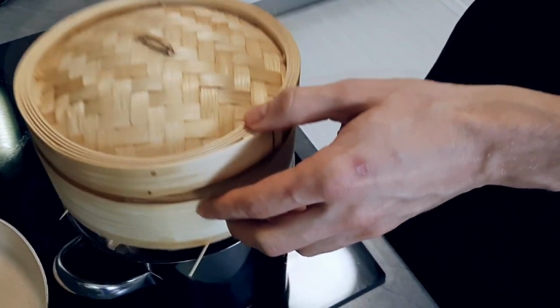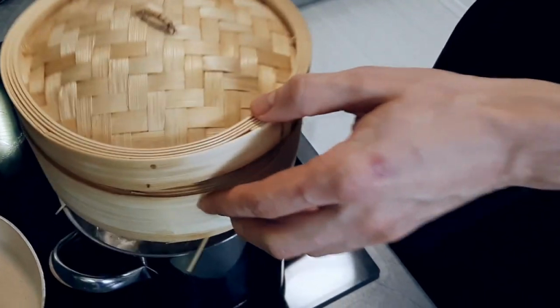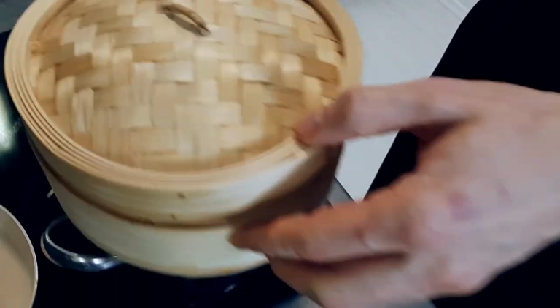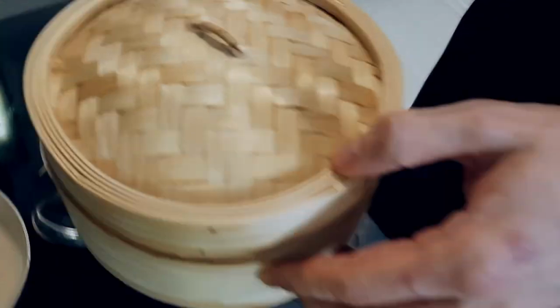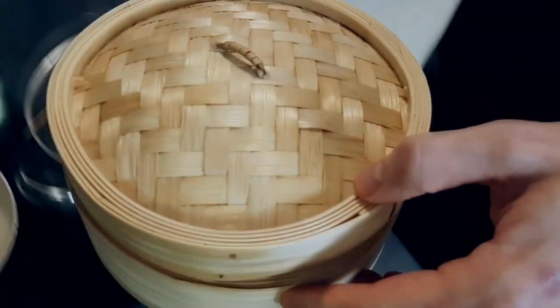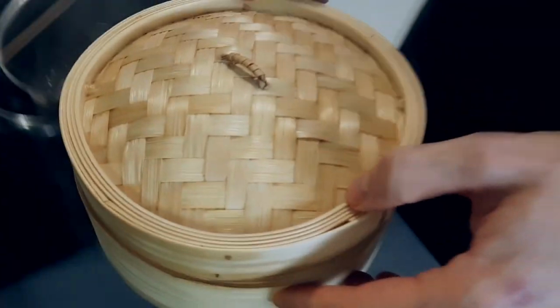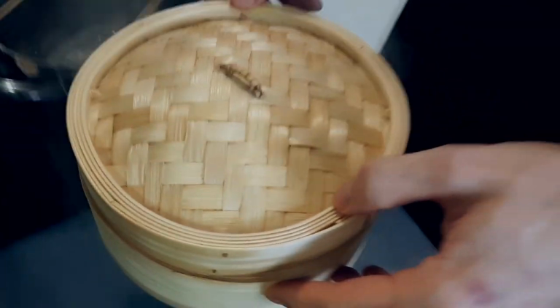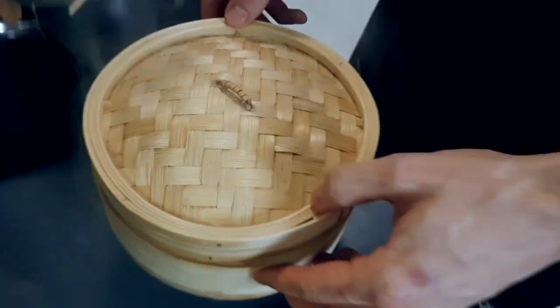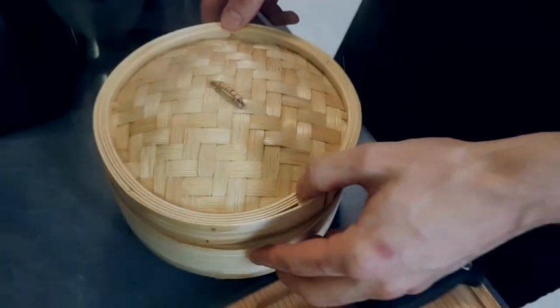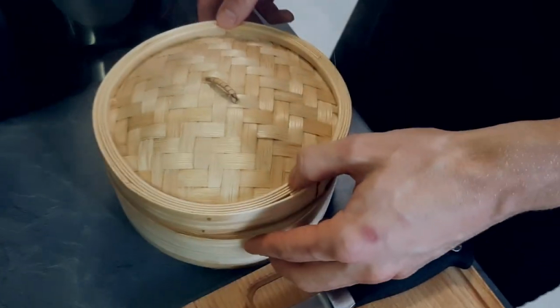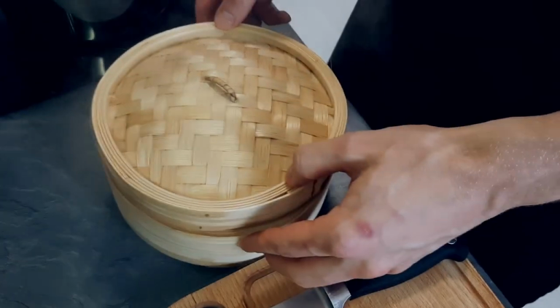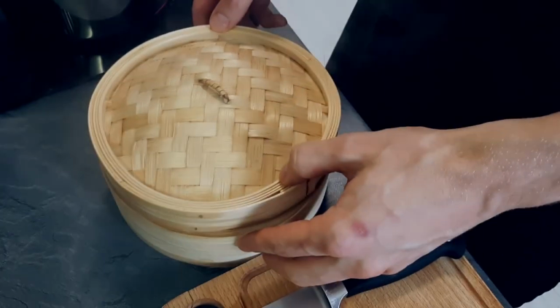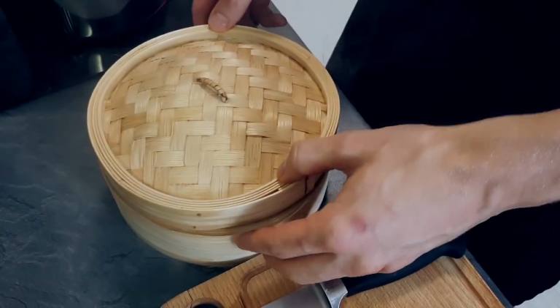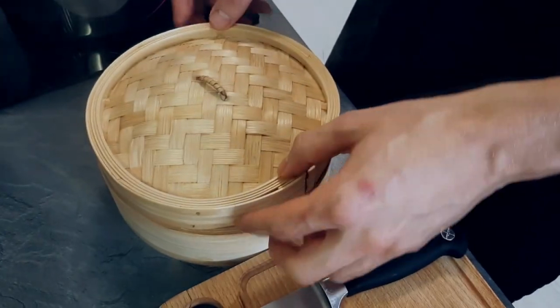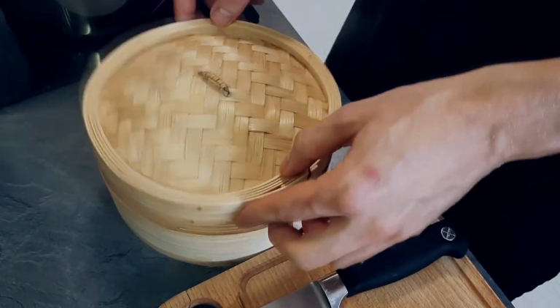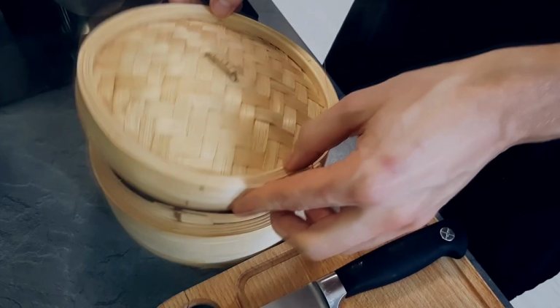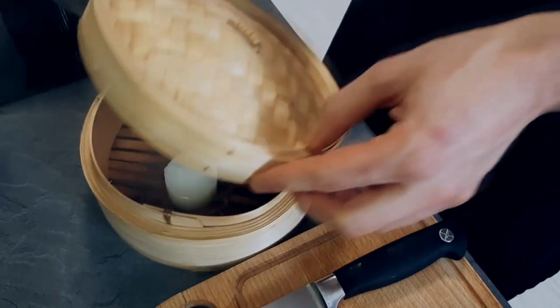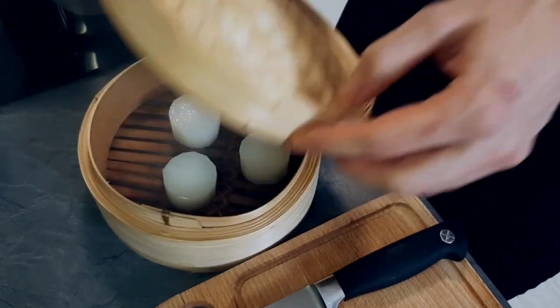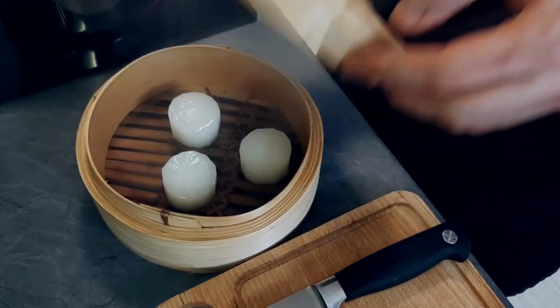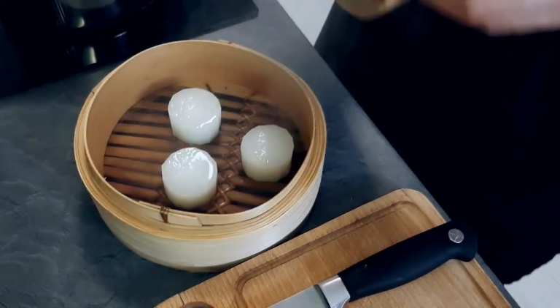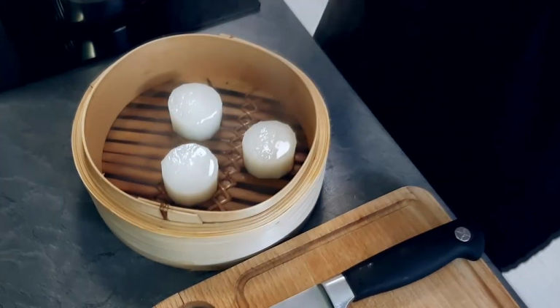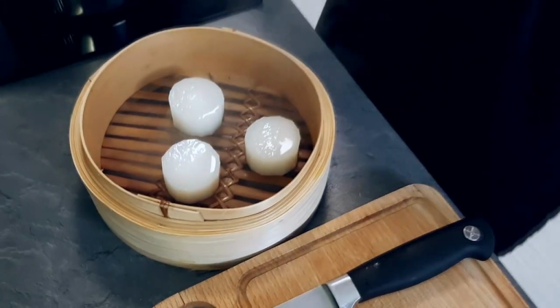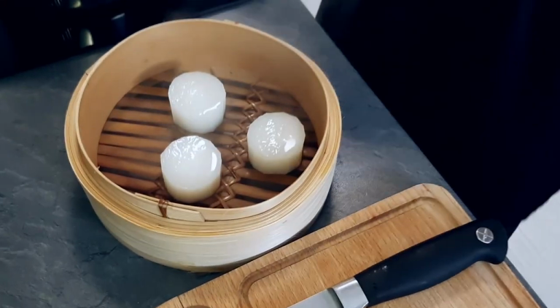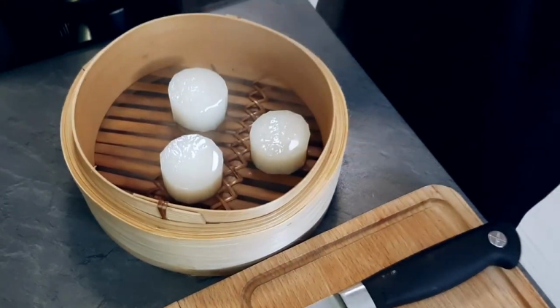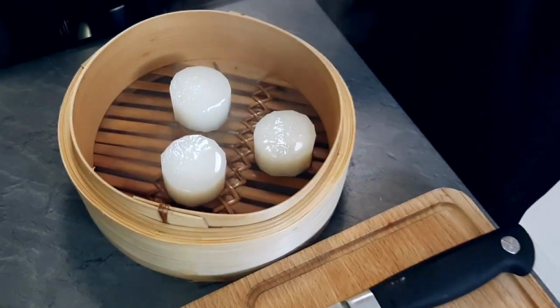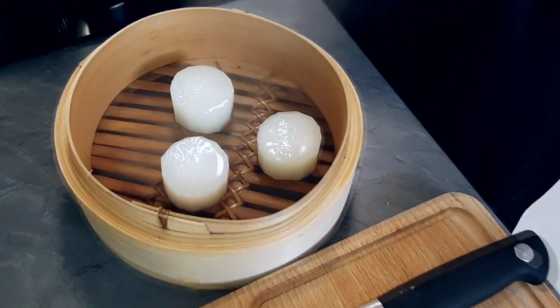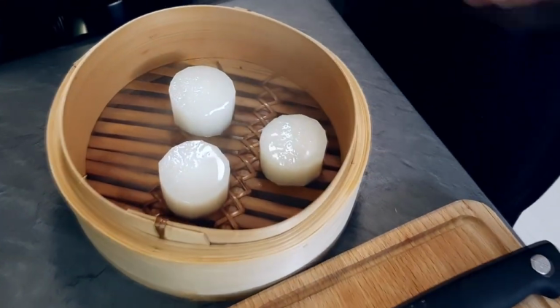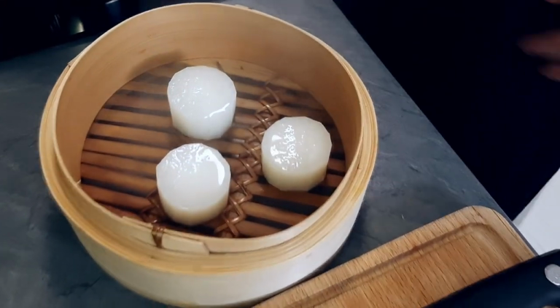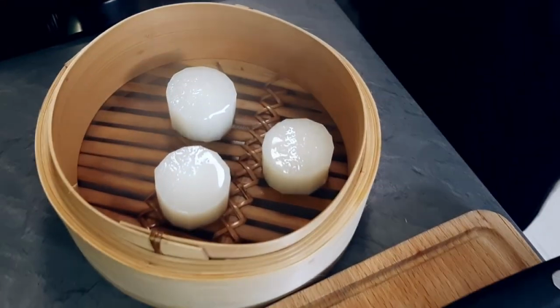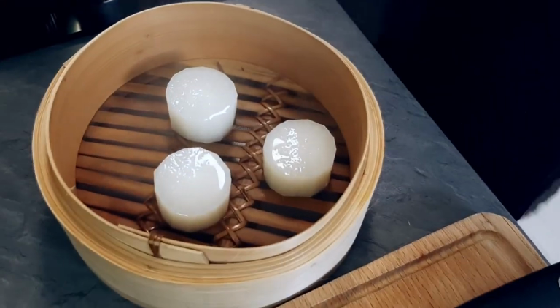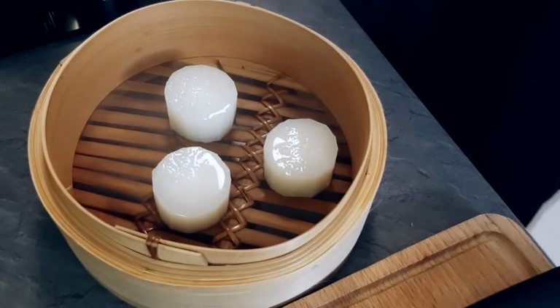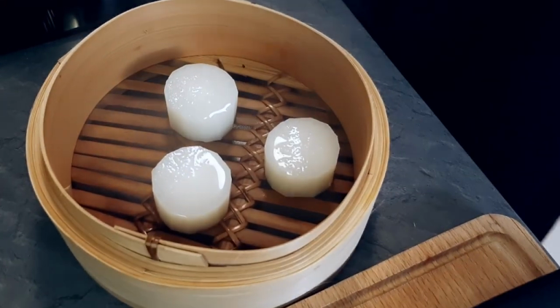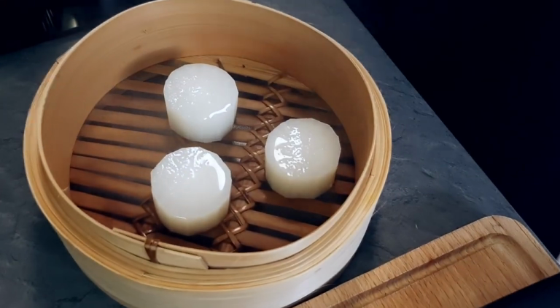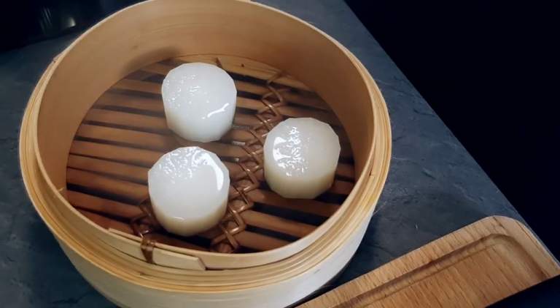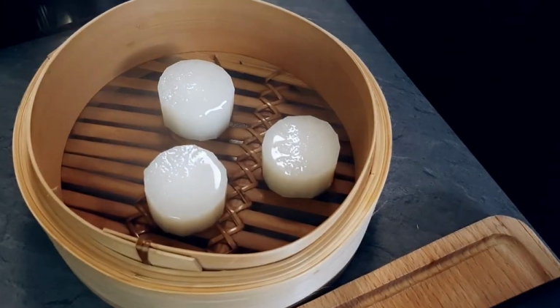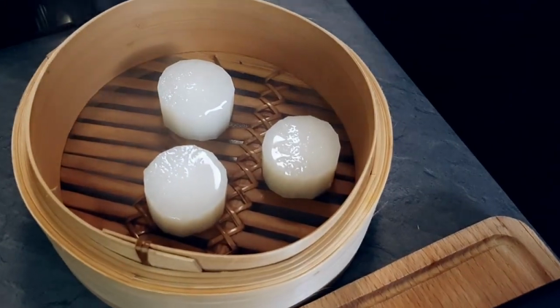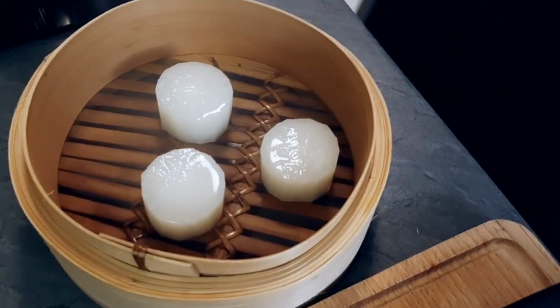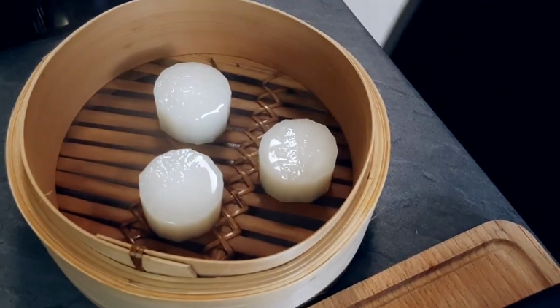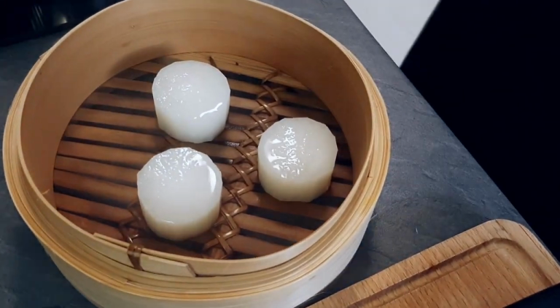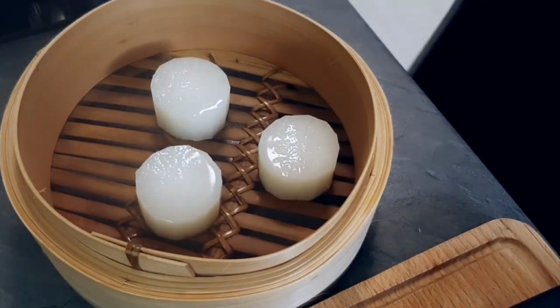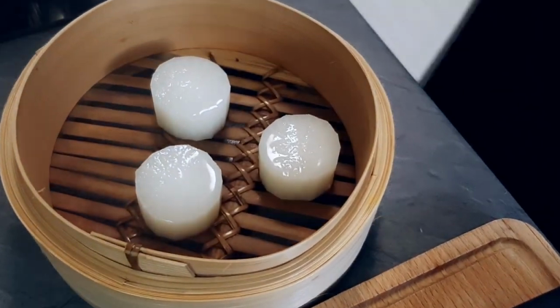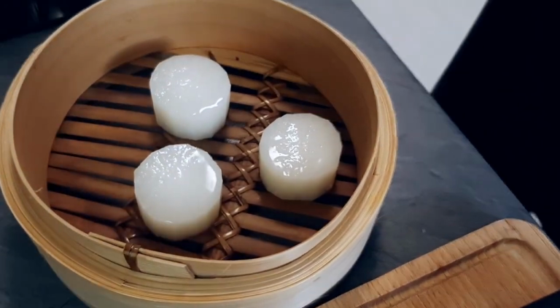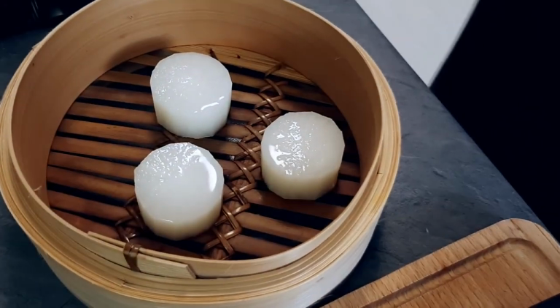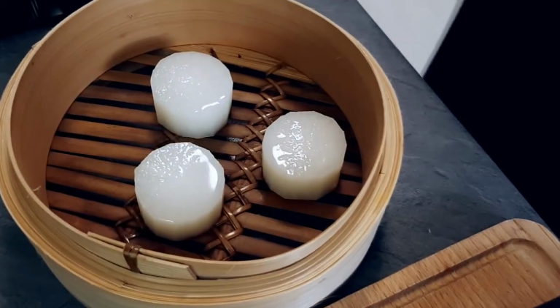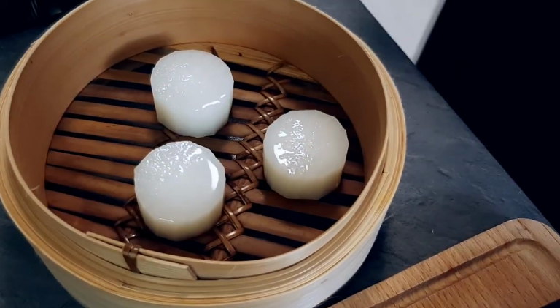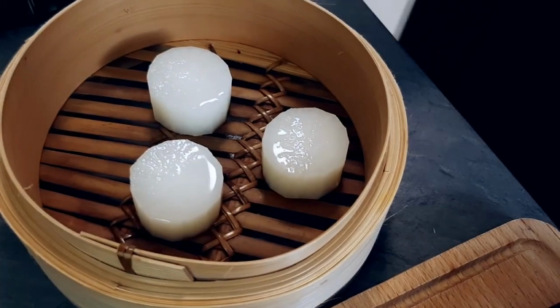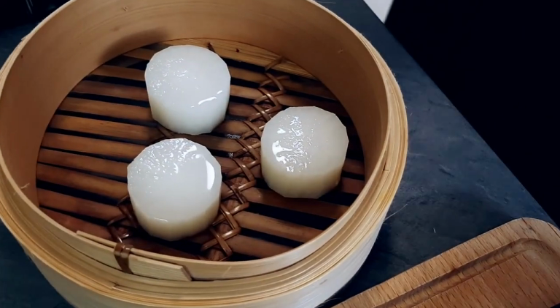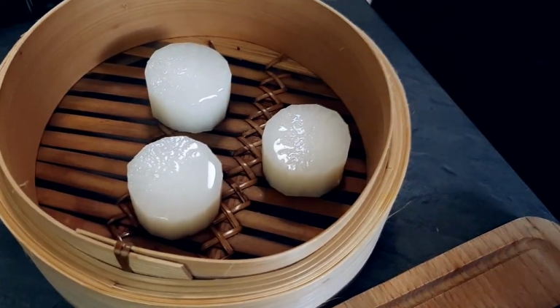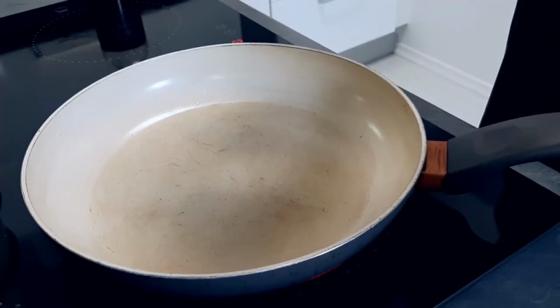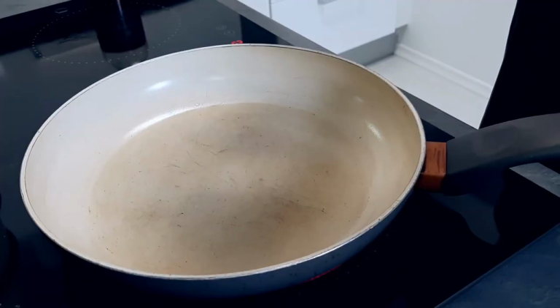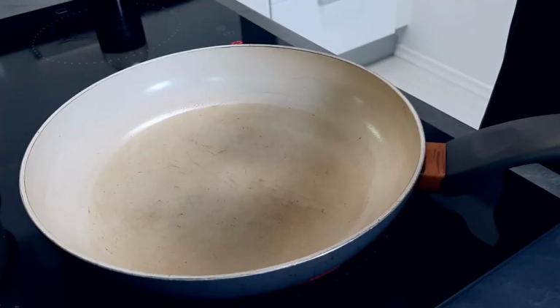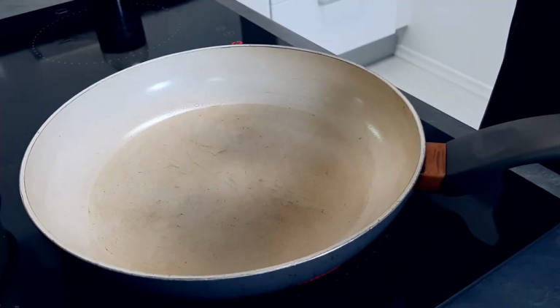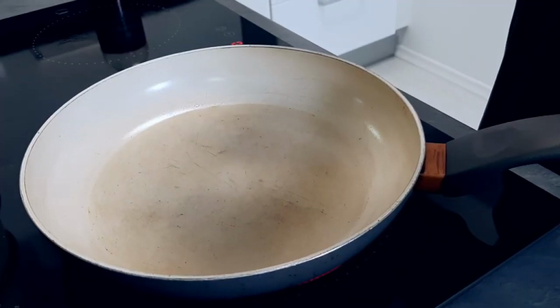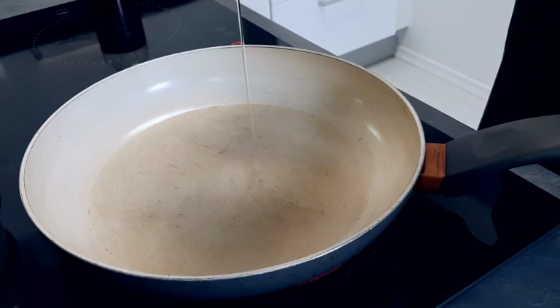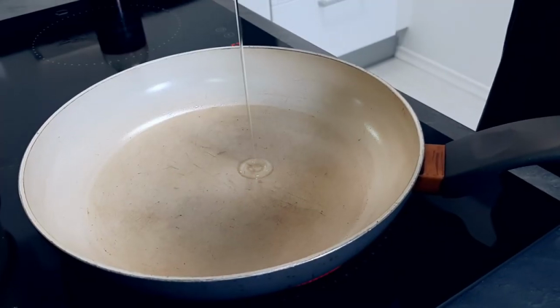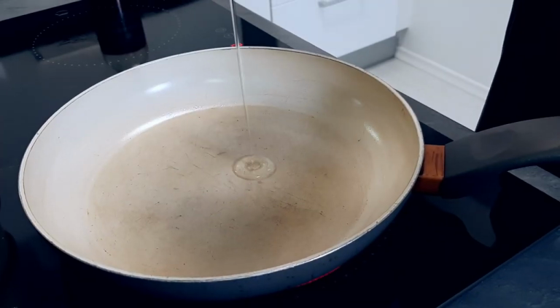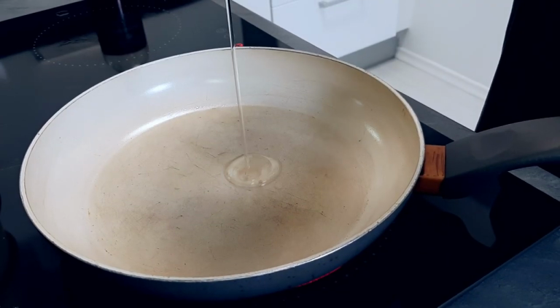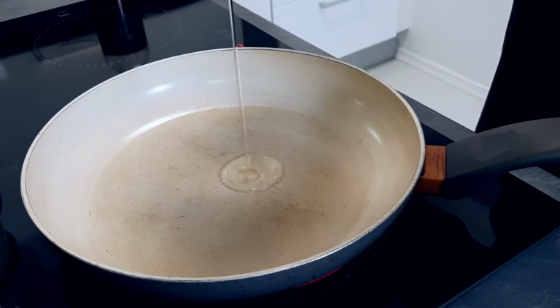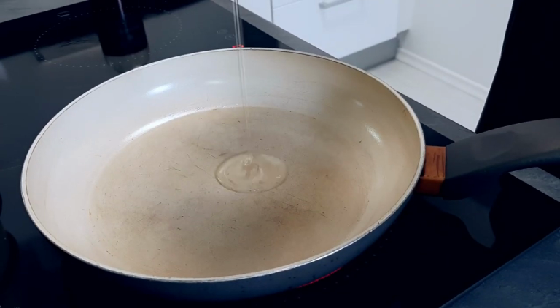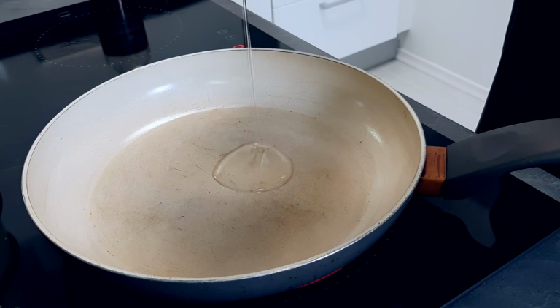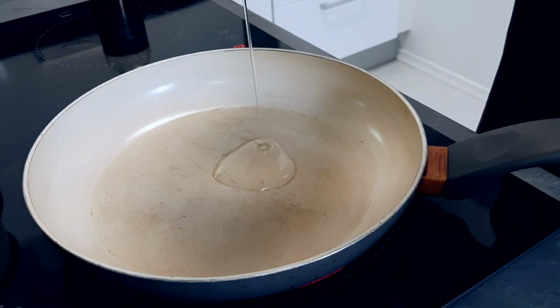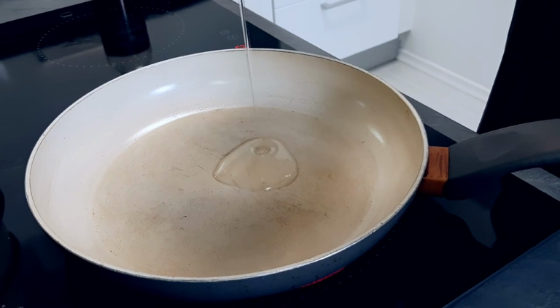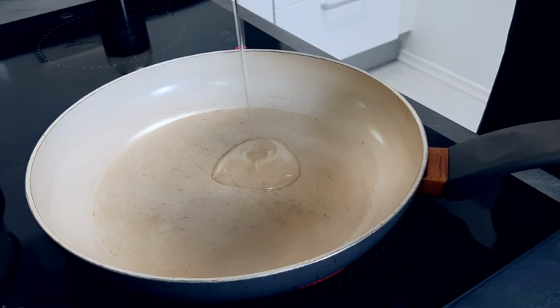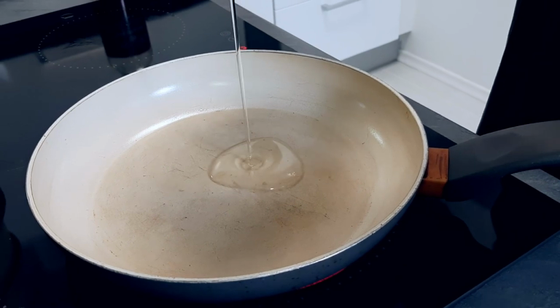My daikon is cooked now, so I will take it out of the steamer and I'm gonna roast it in vegetable oil very, very fast.